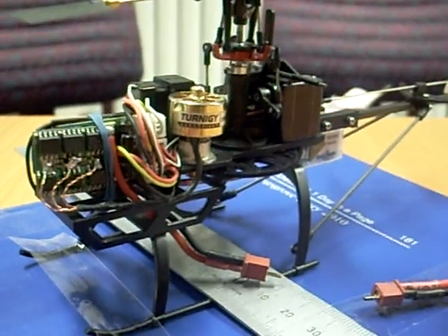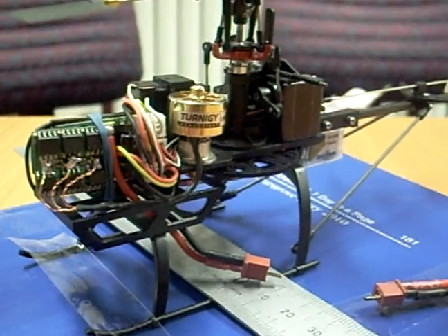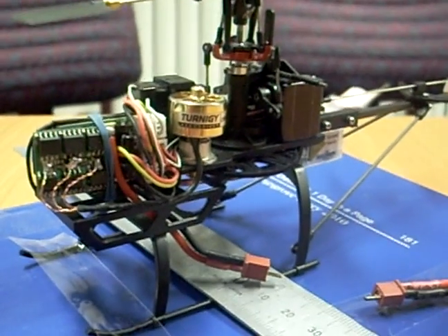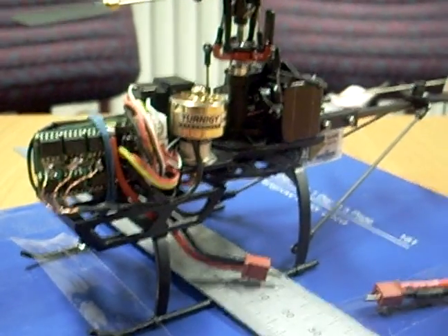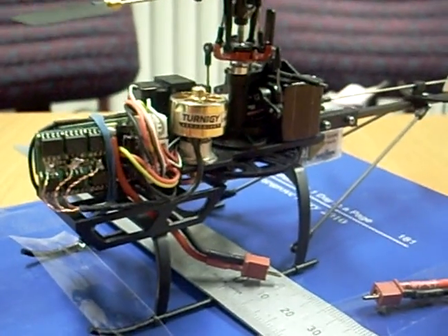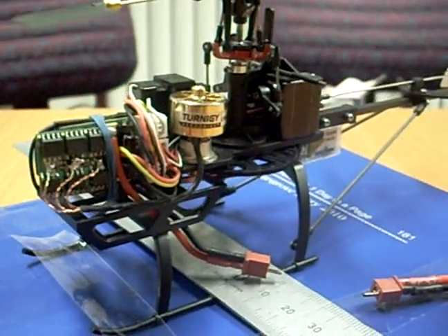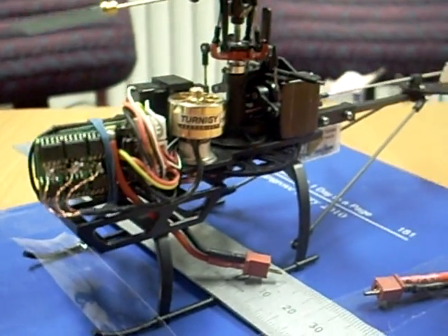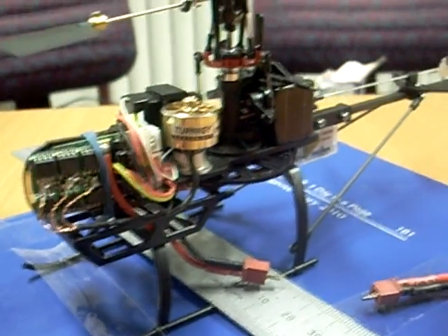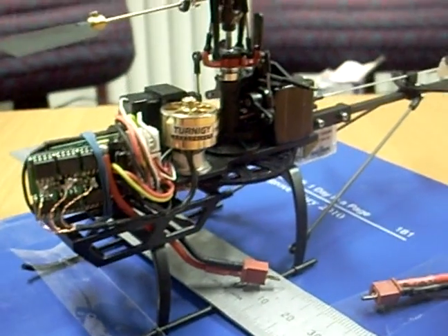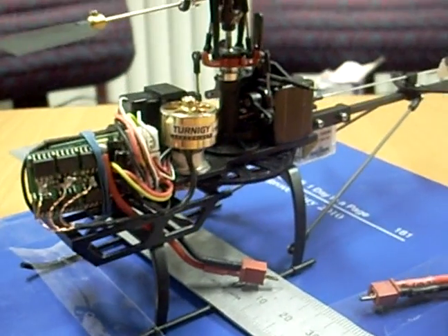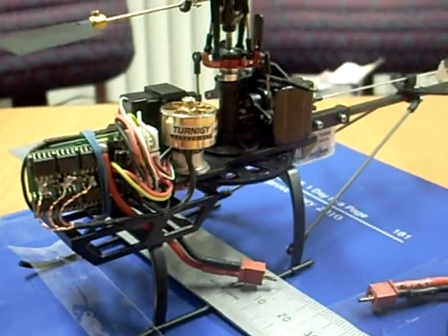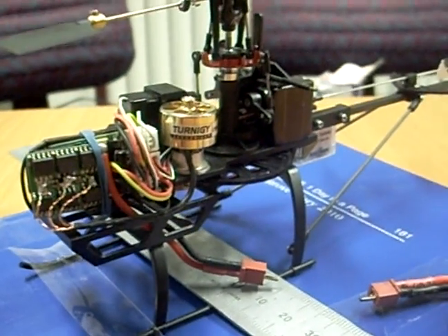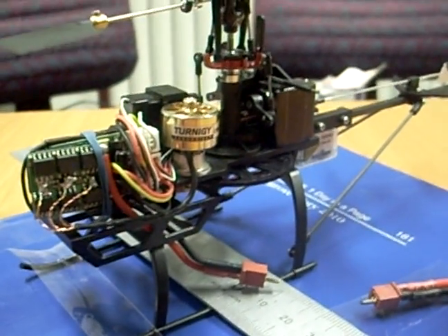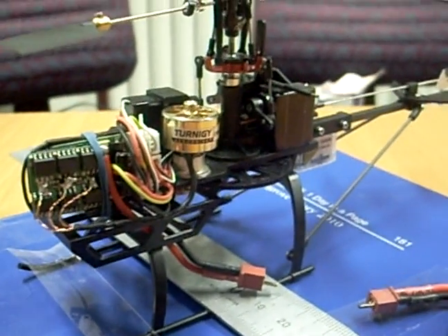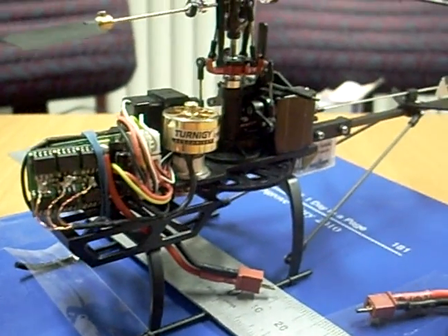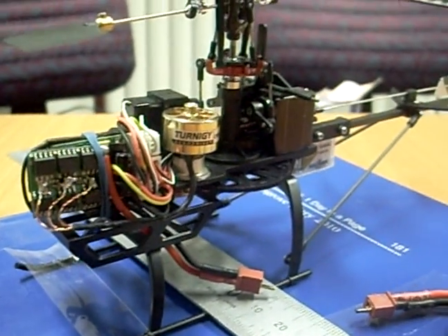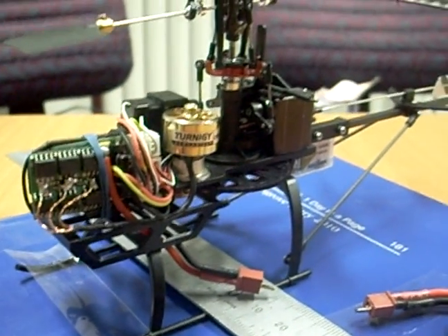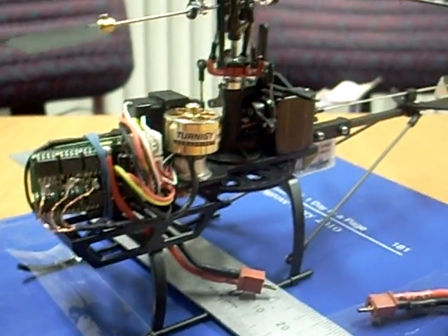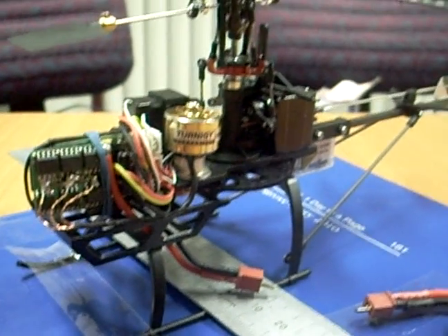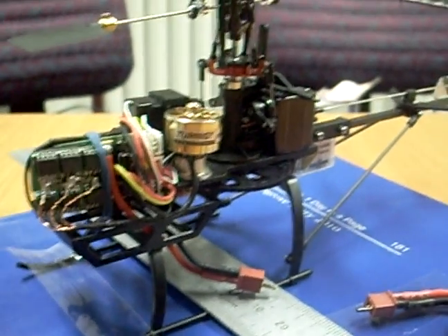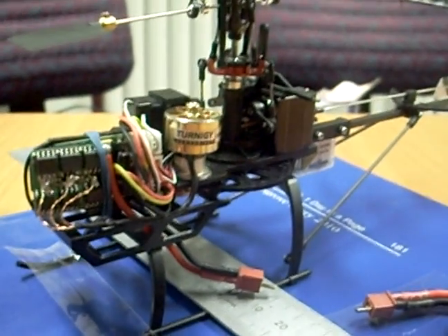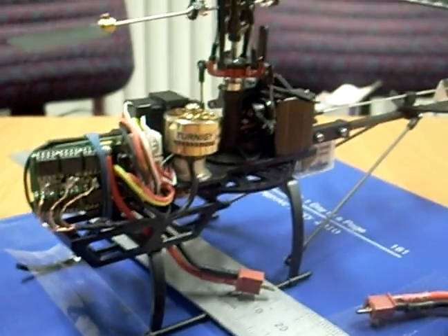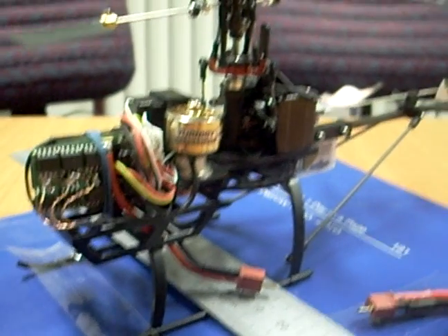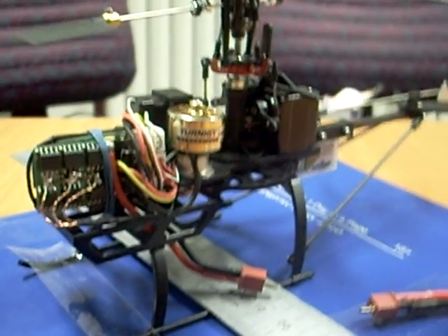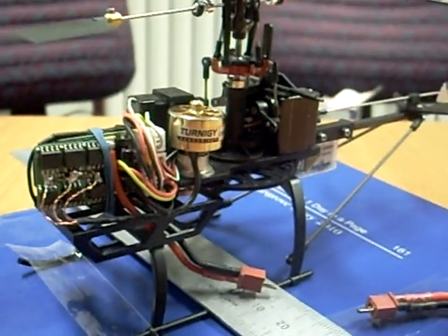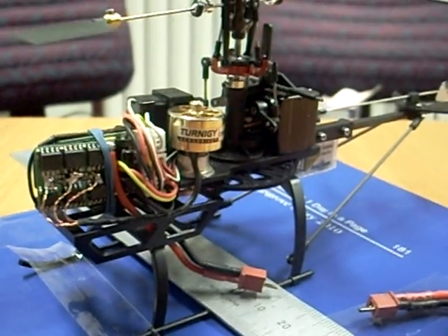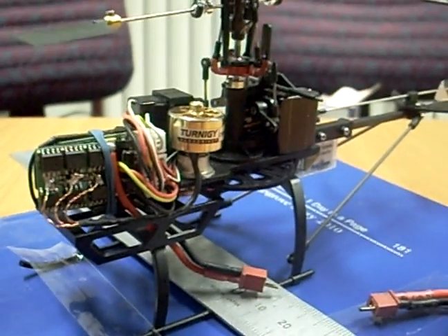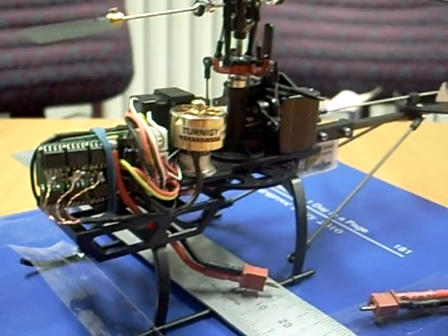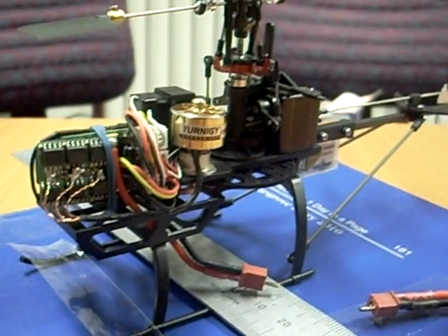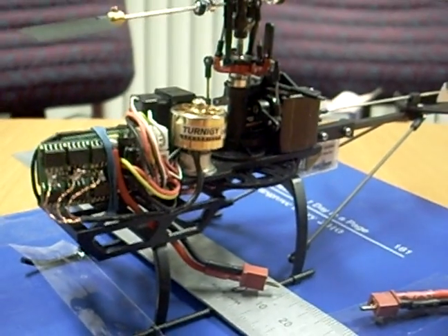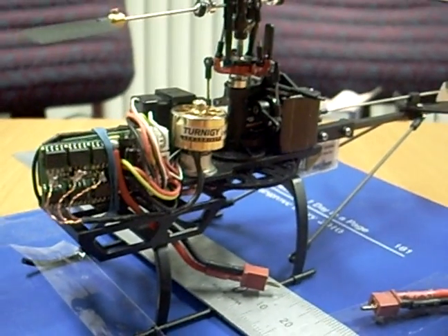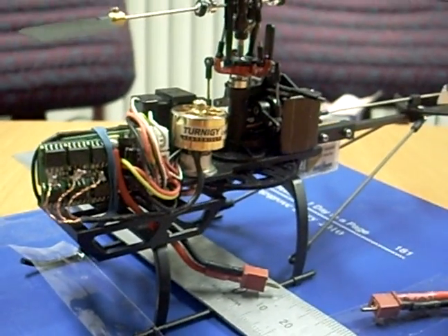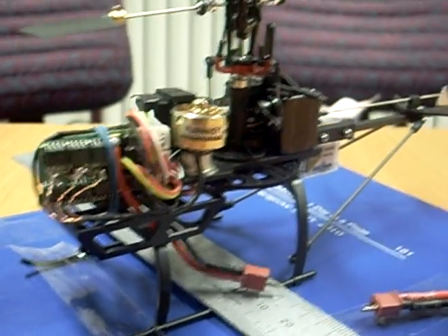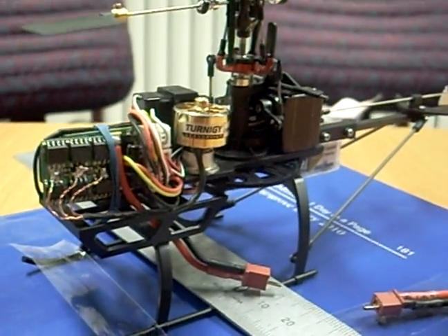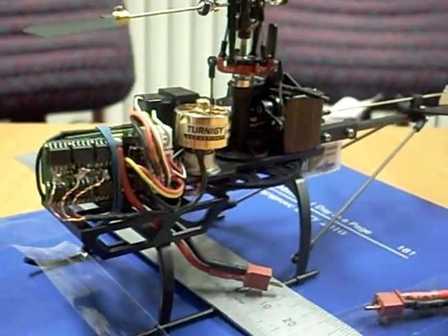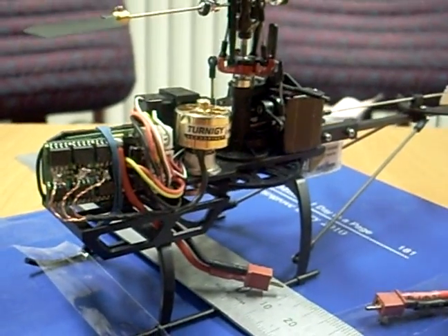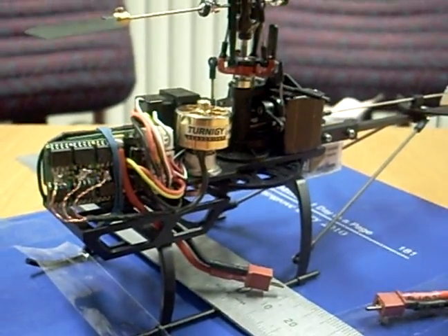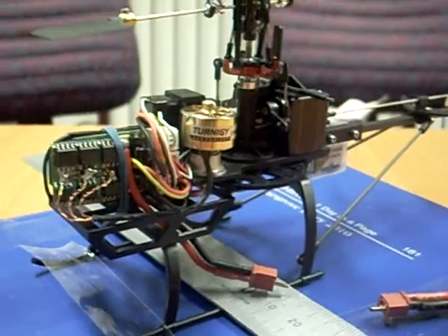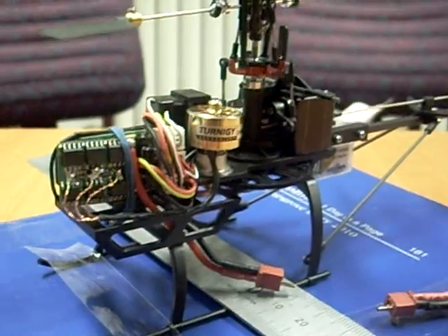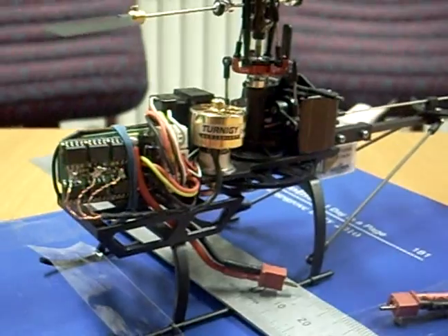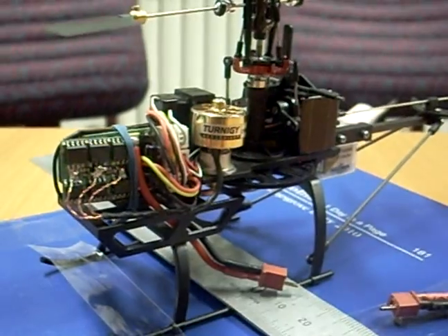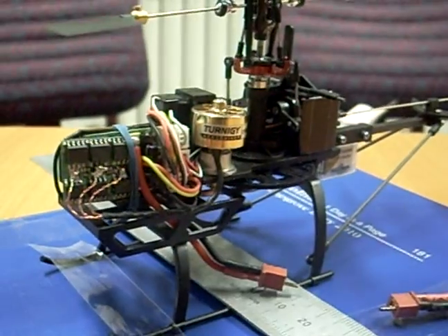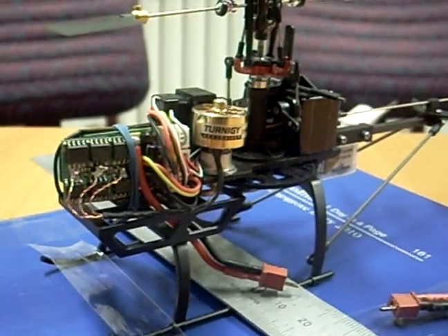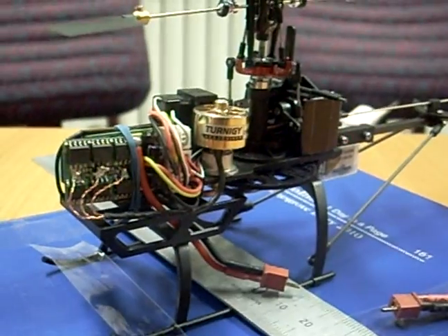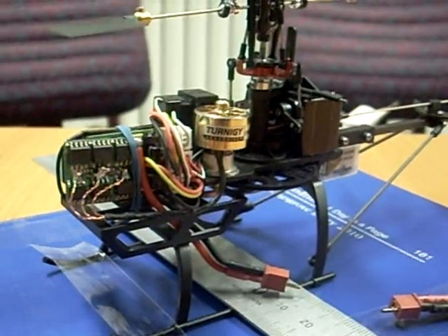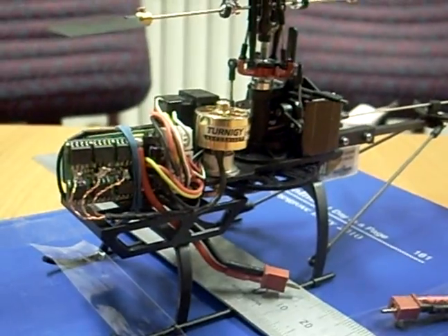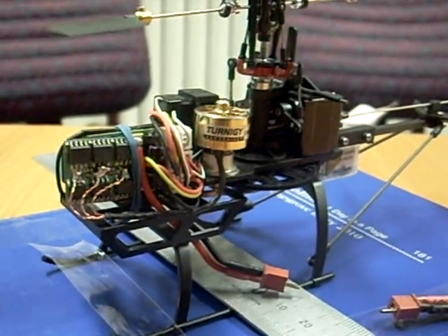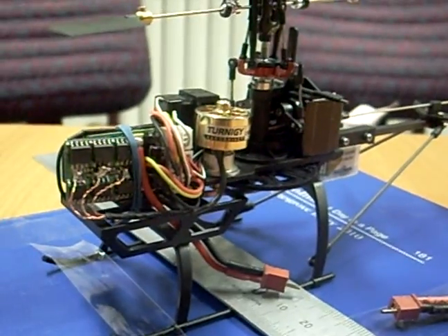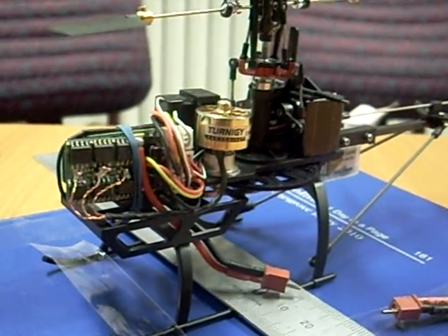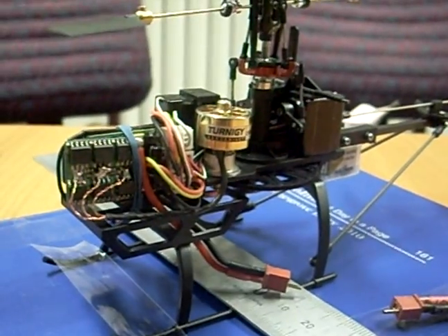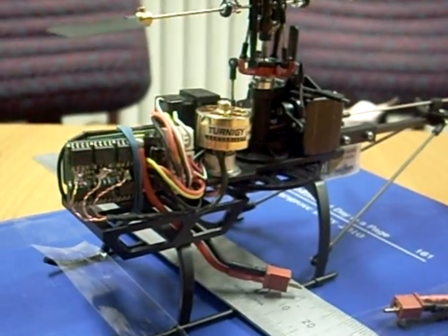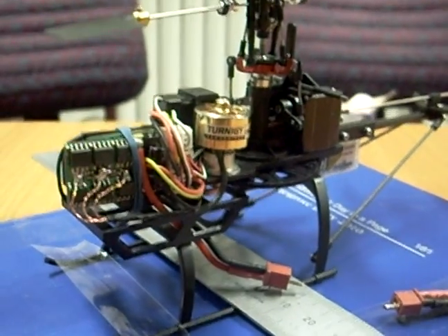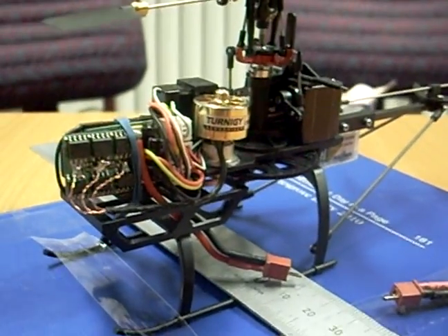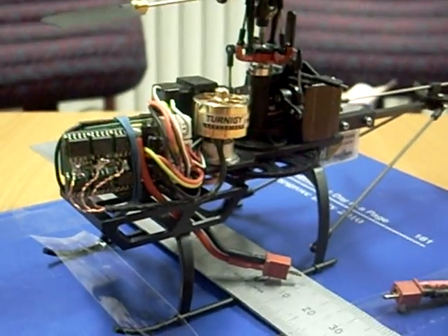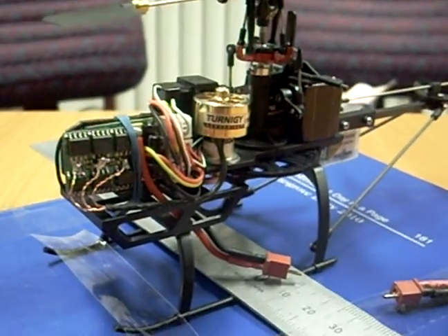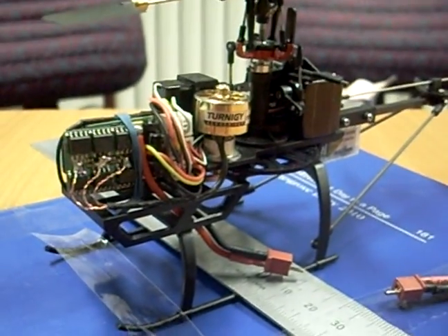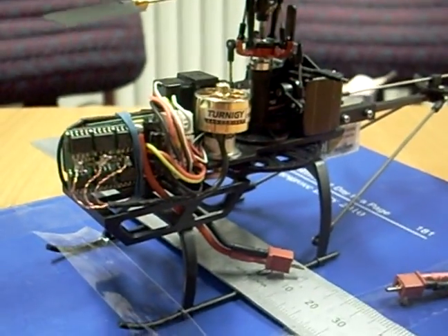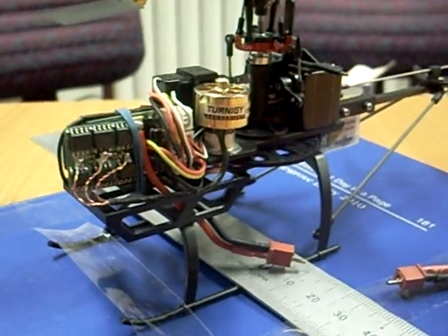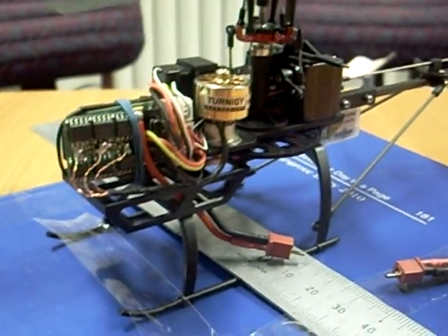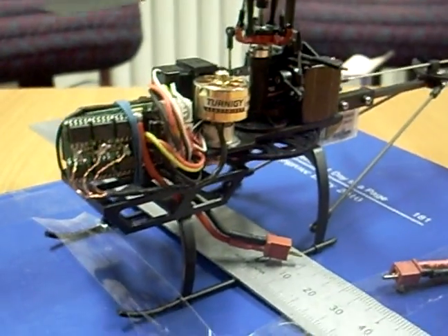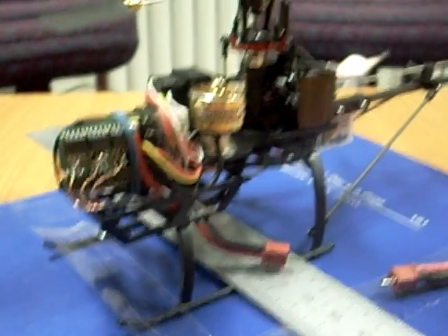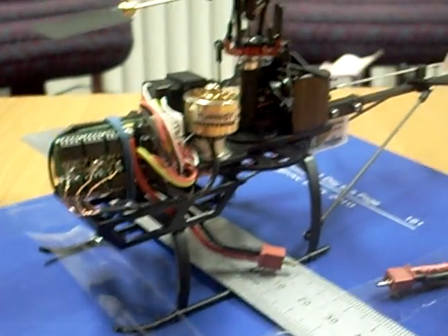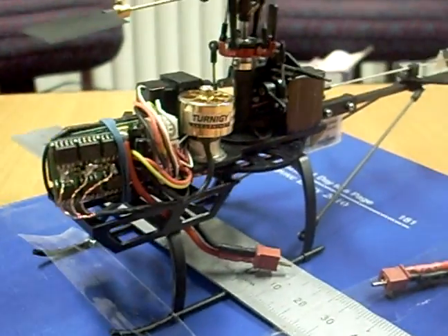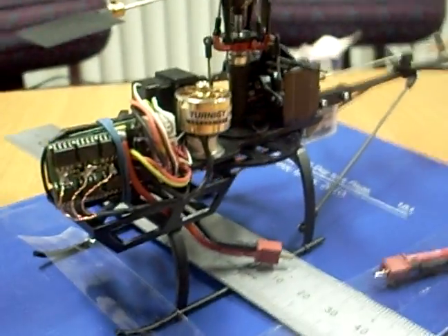Okay, so here's just a quick little vid. I'm still waiting on packs that can supply enough amps, it seems.